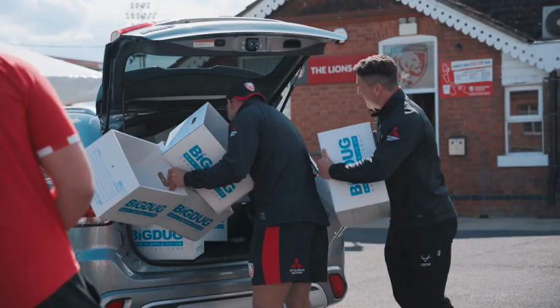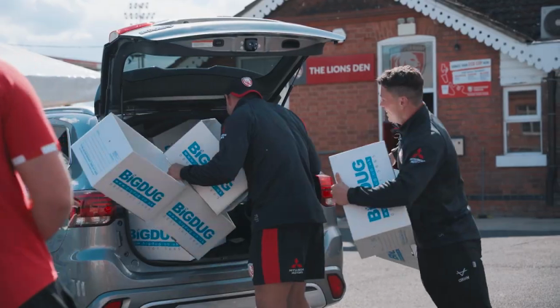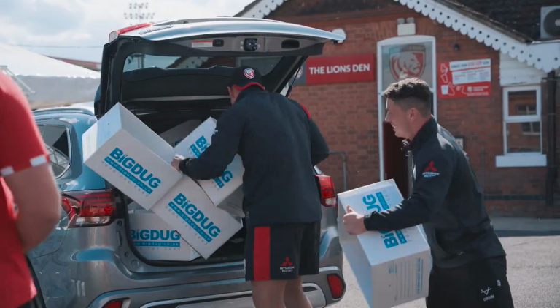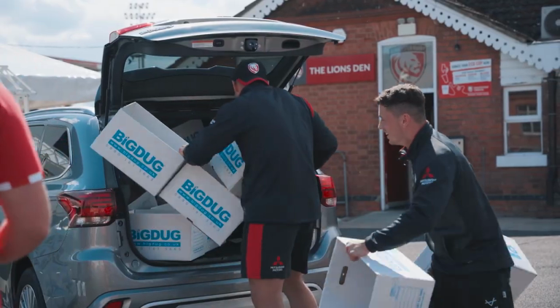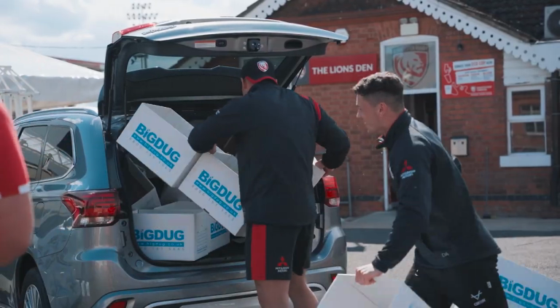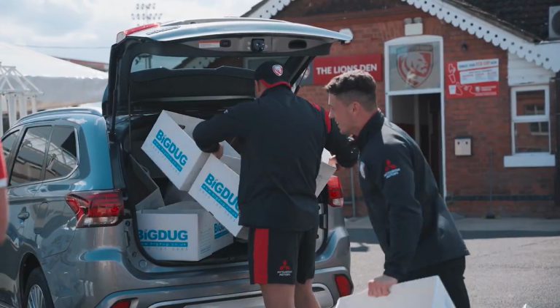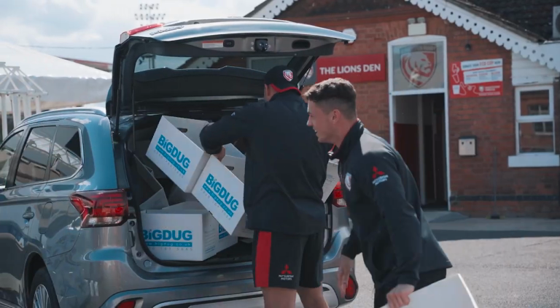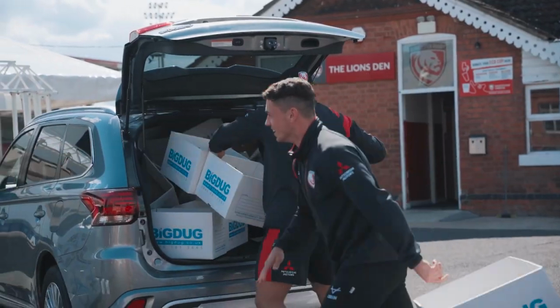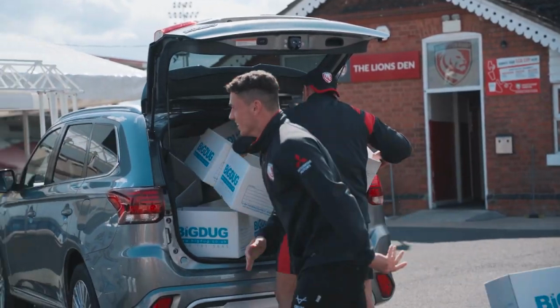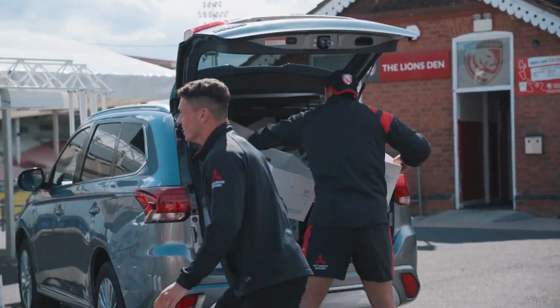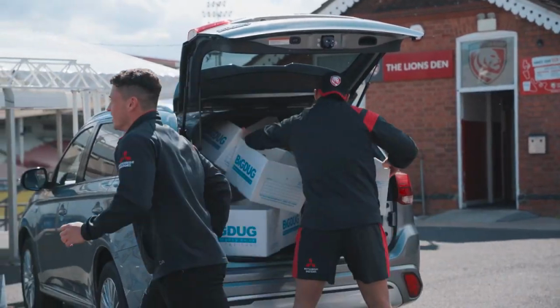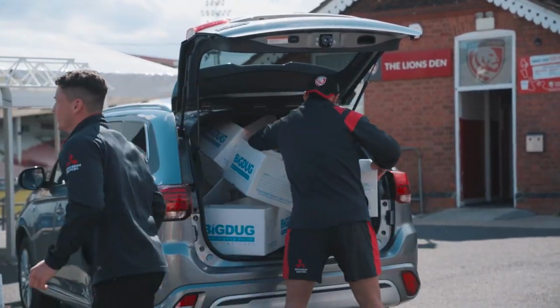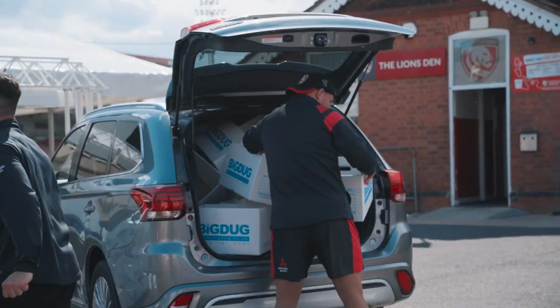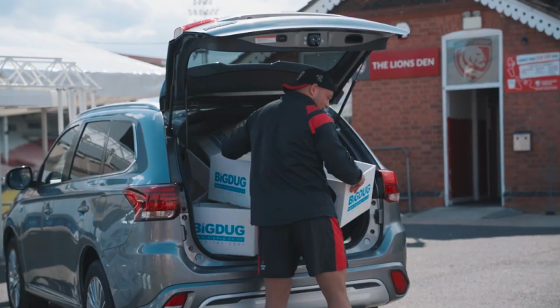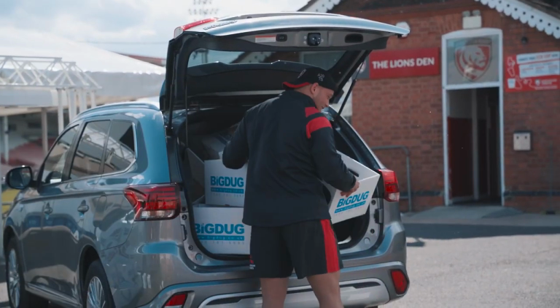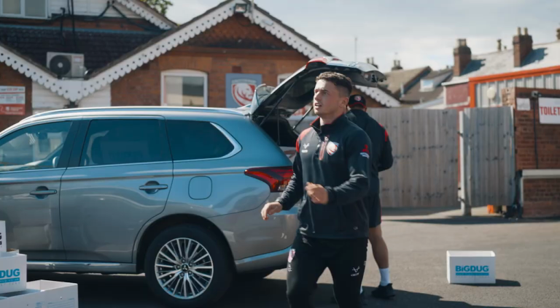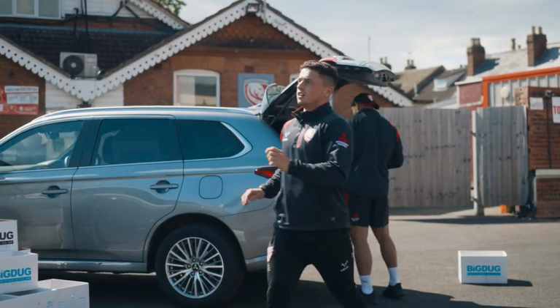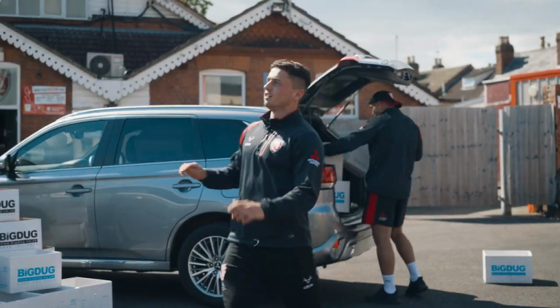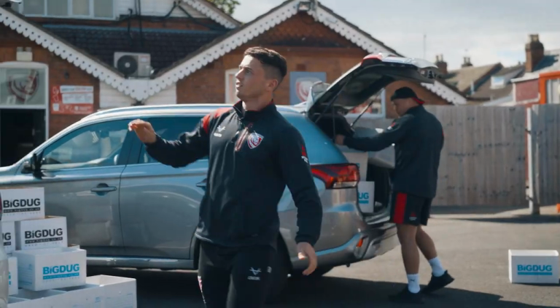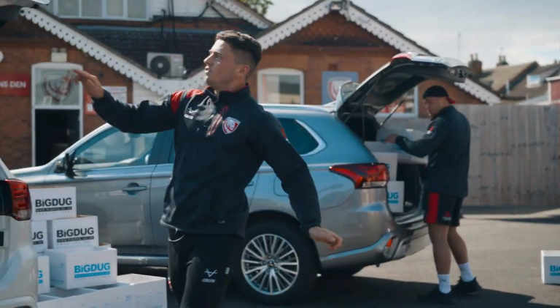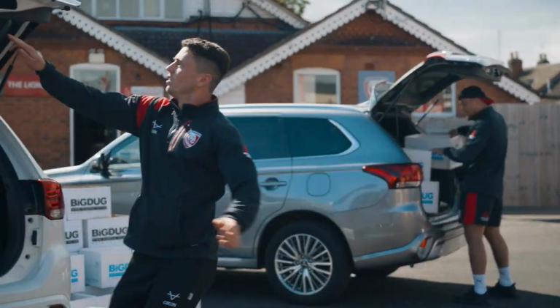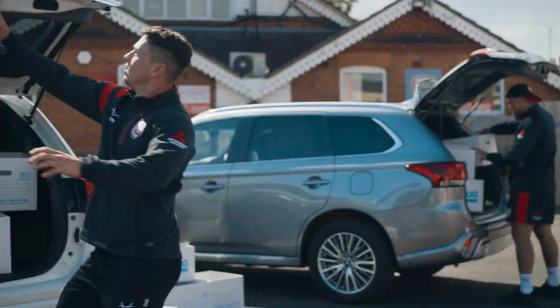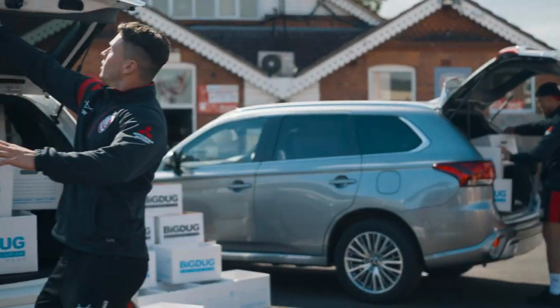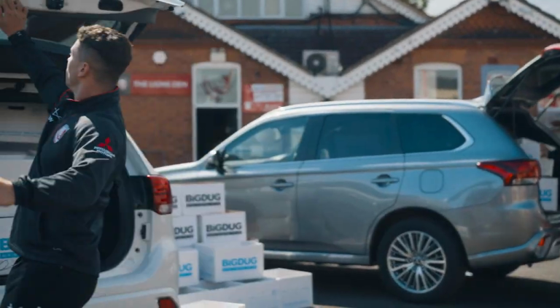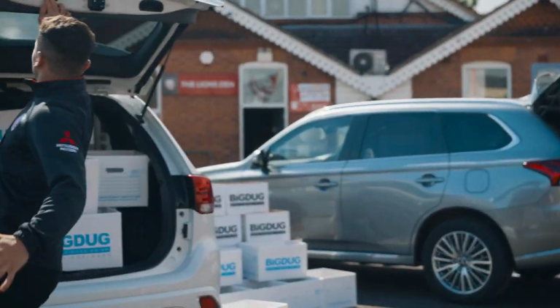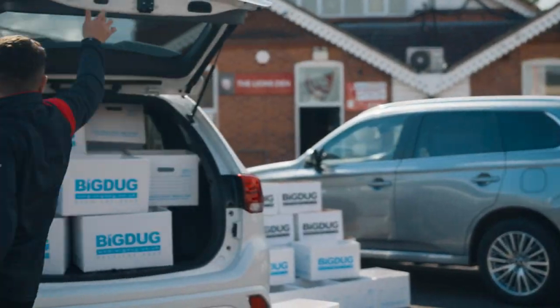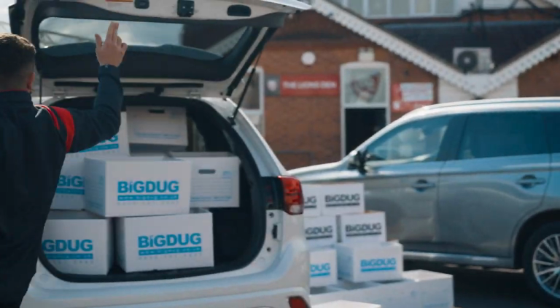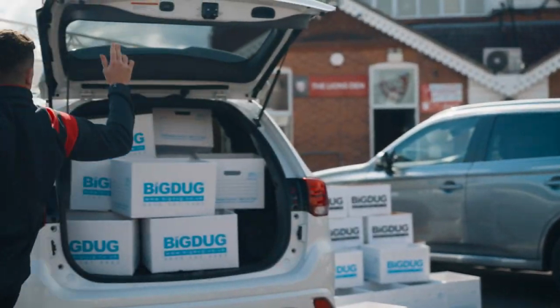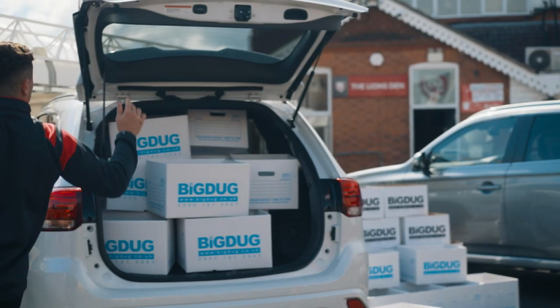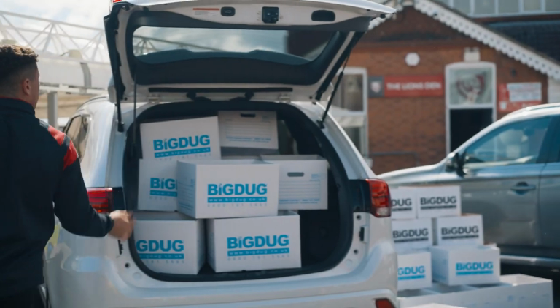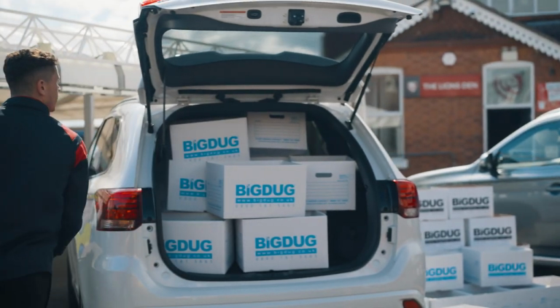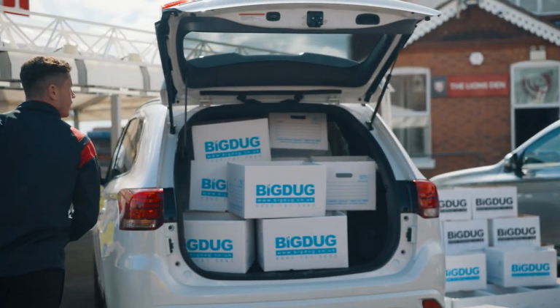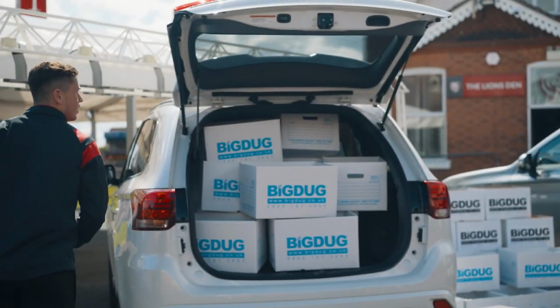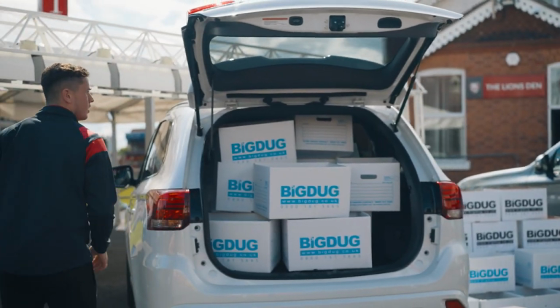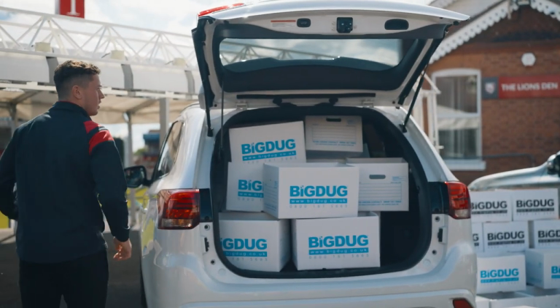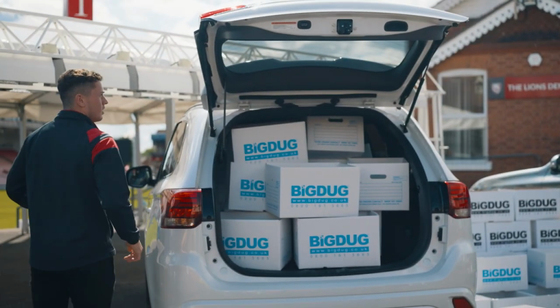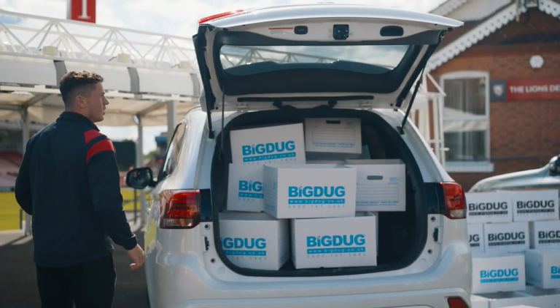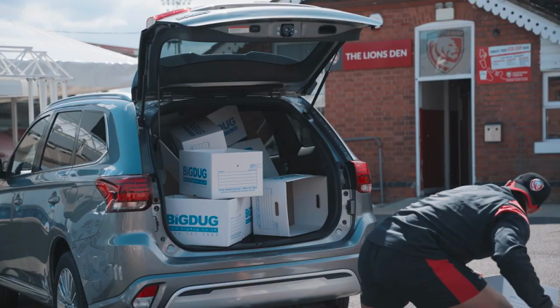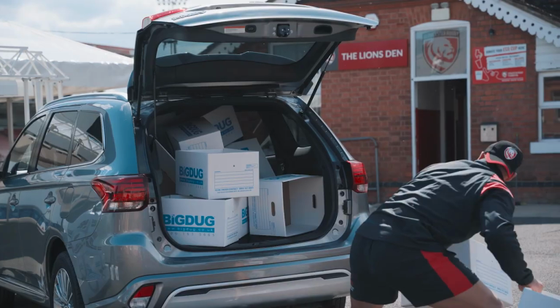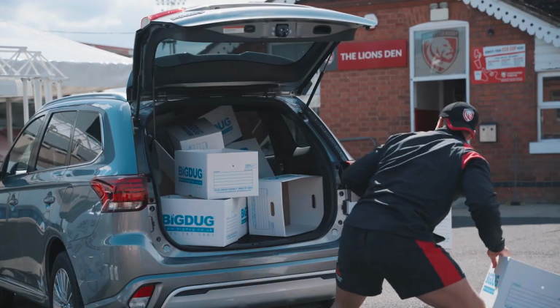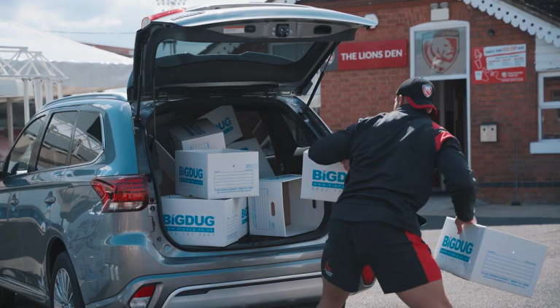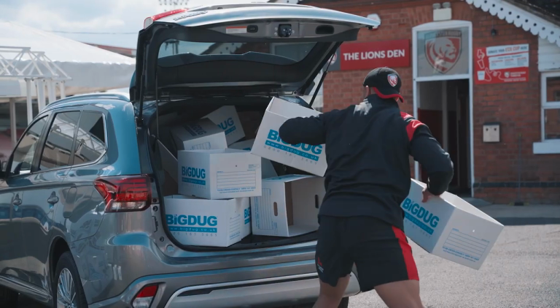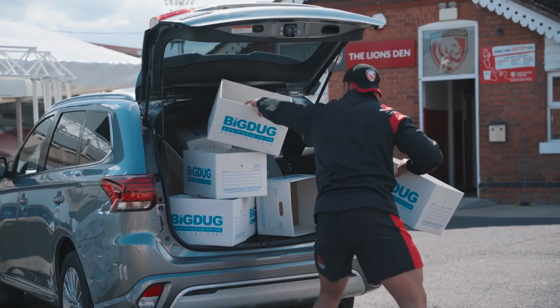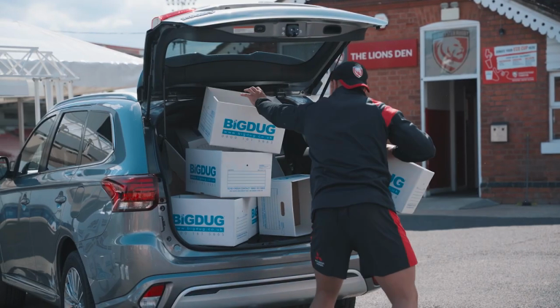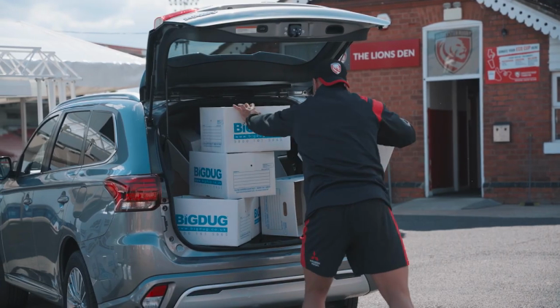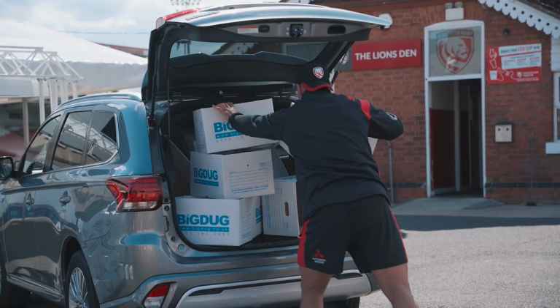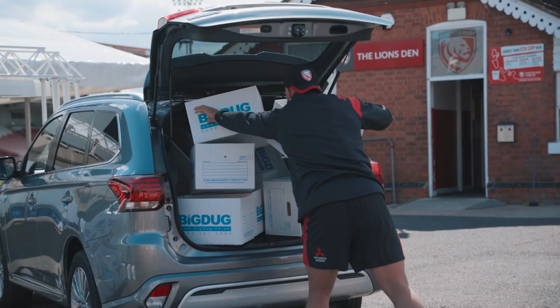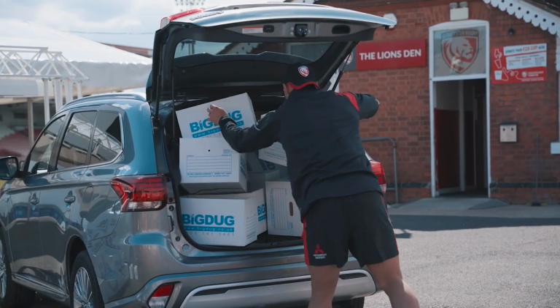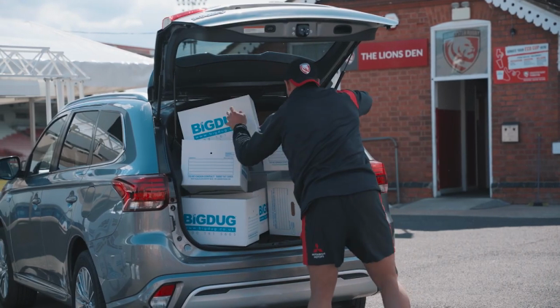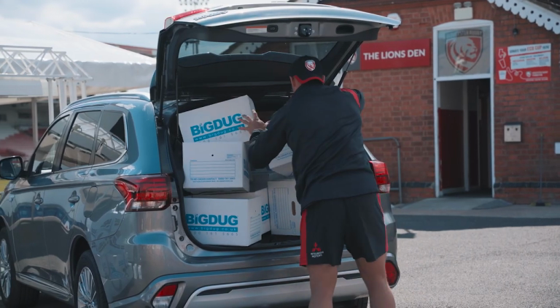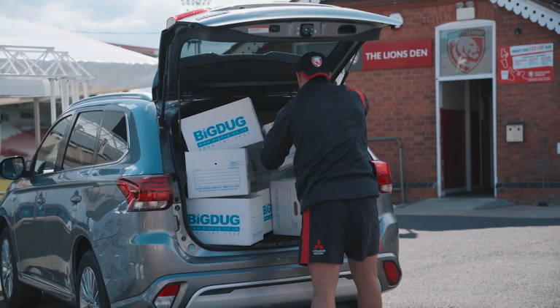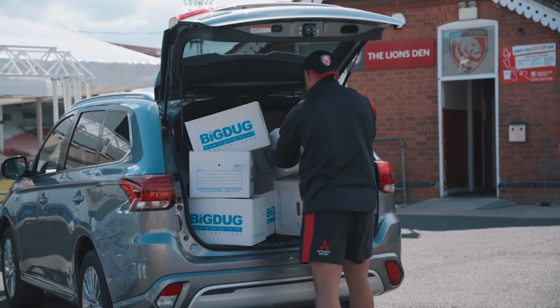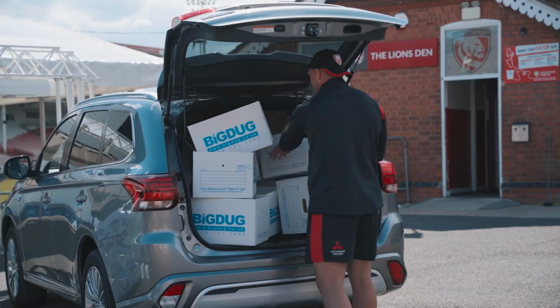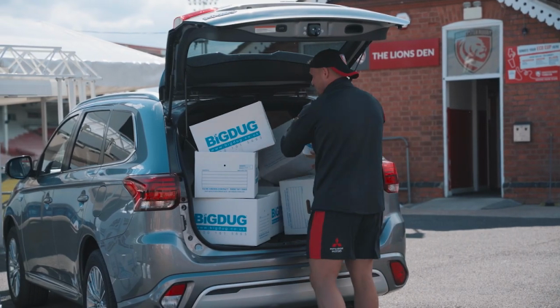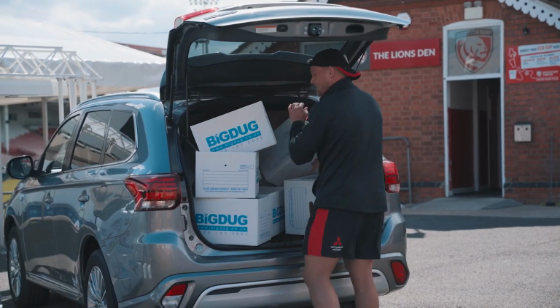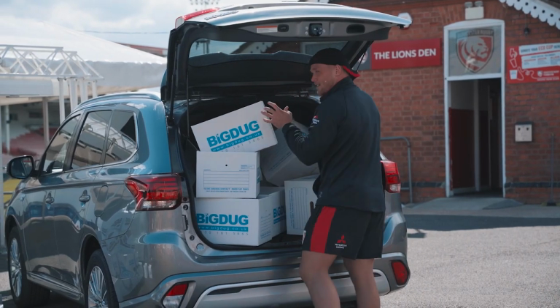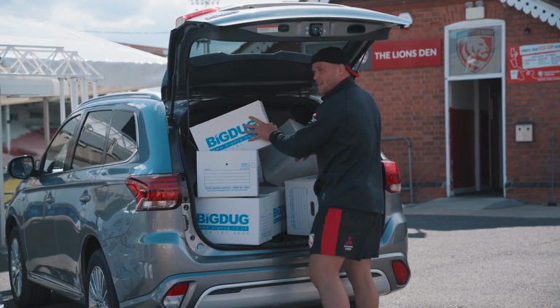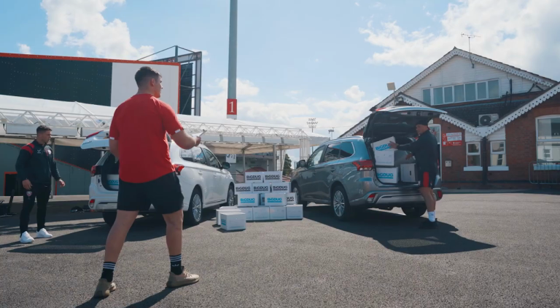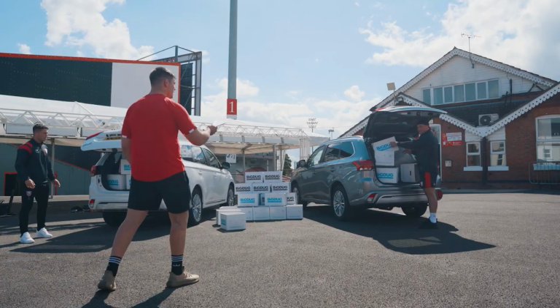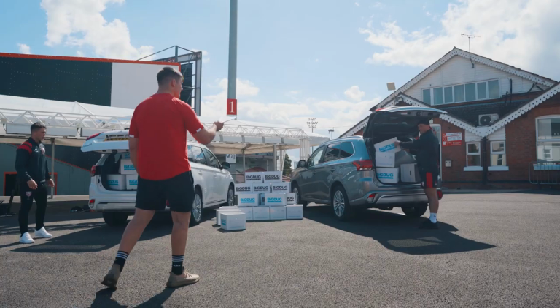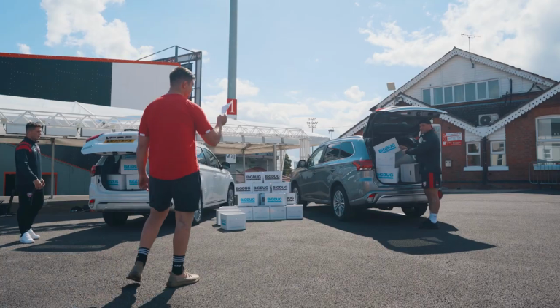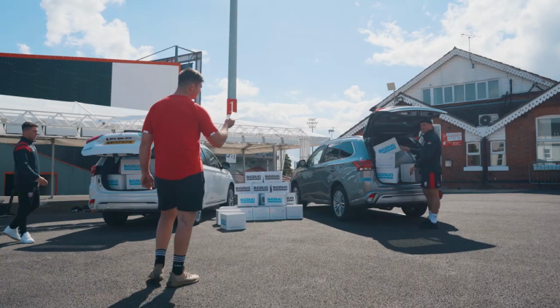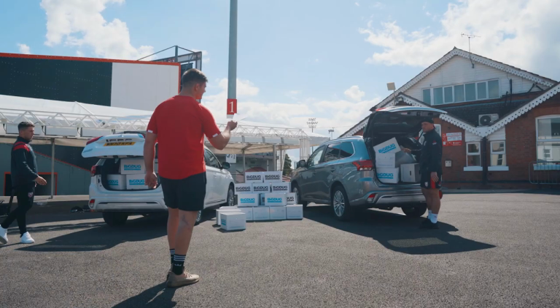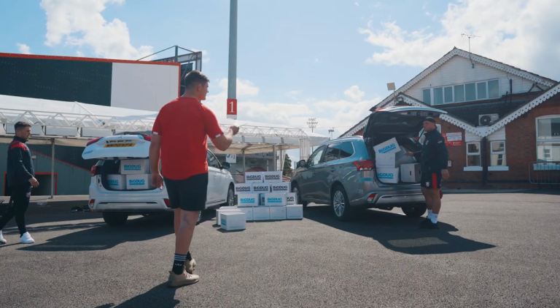How many can you take out of the boot? Two, one, stop. I've done it! I've done it!